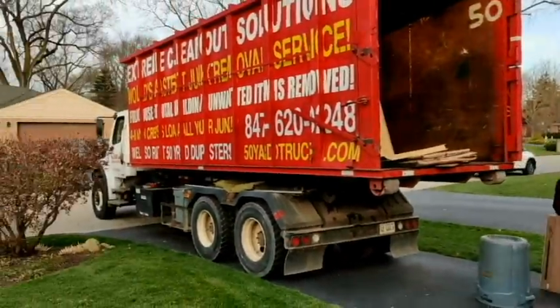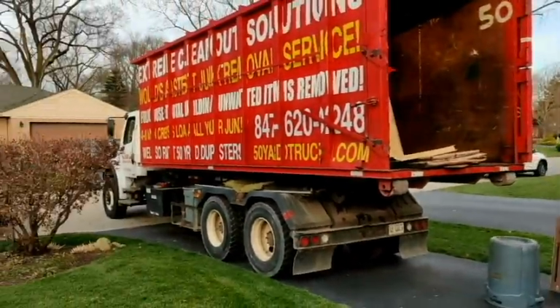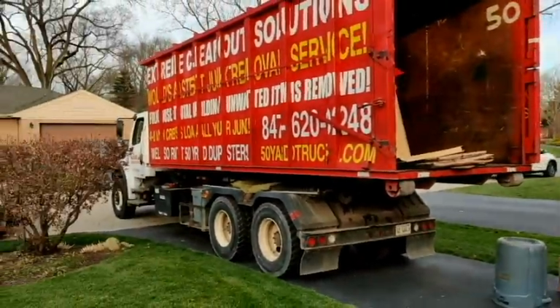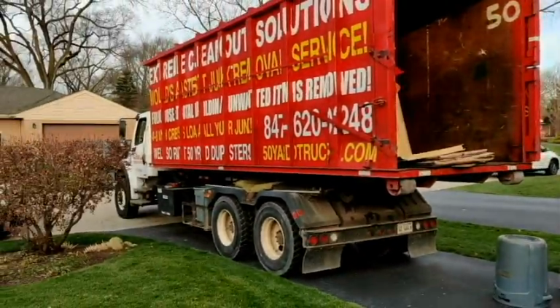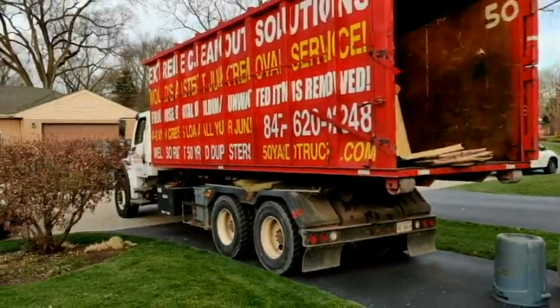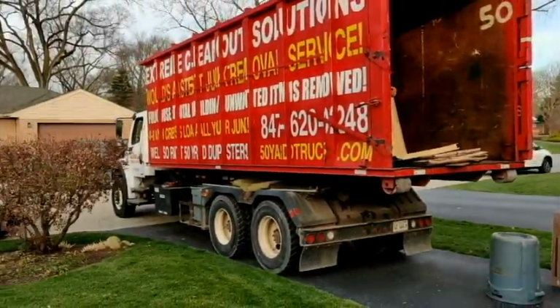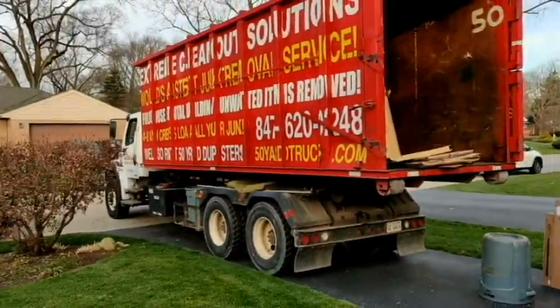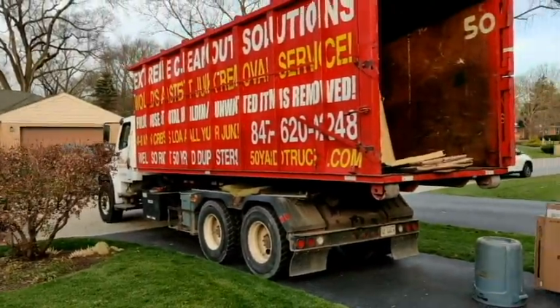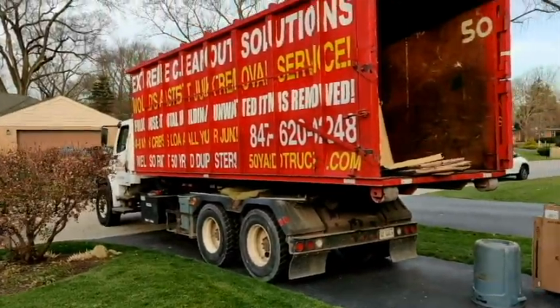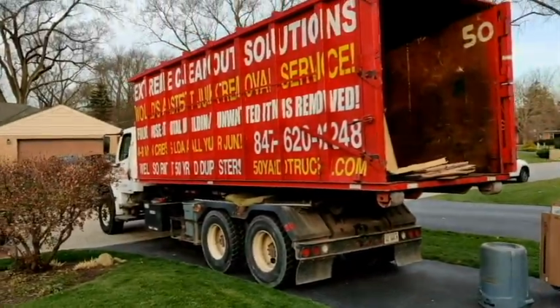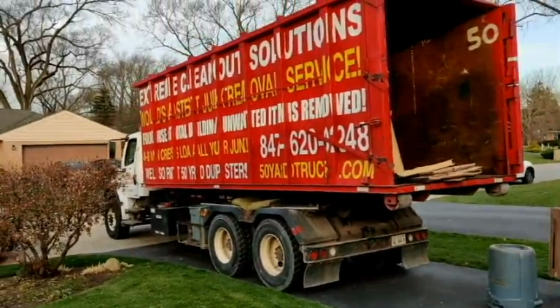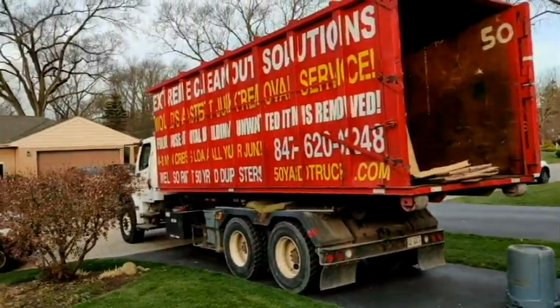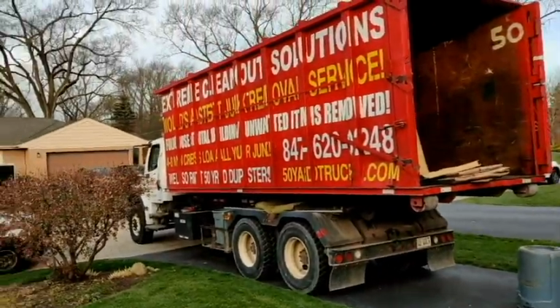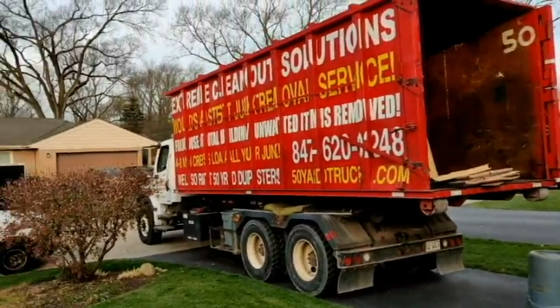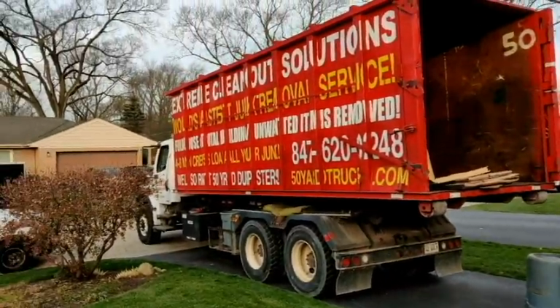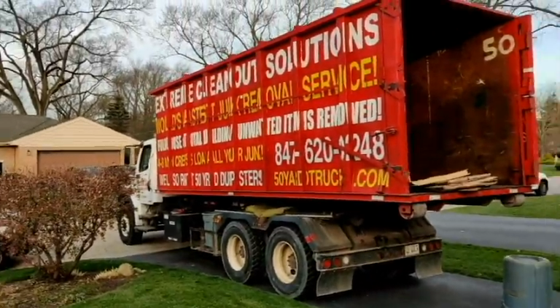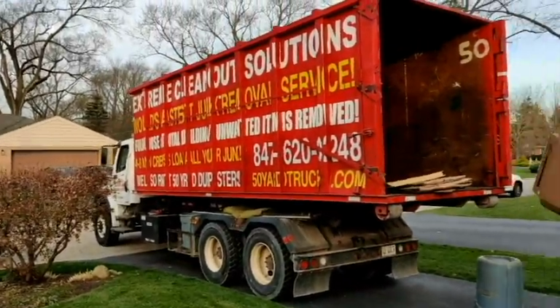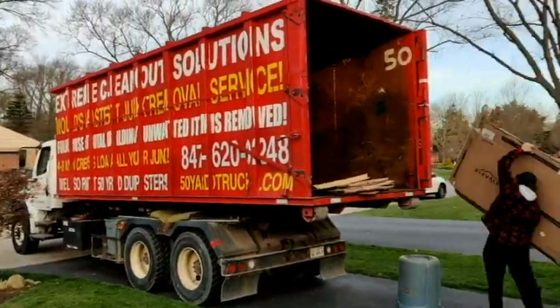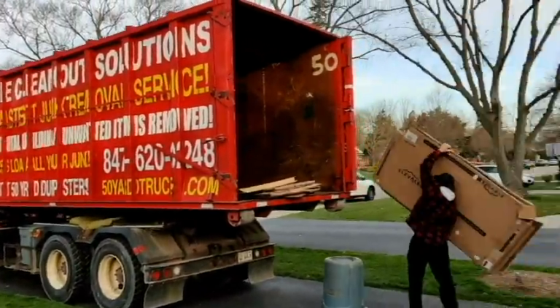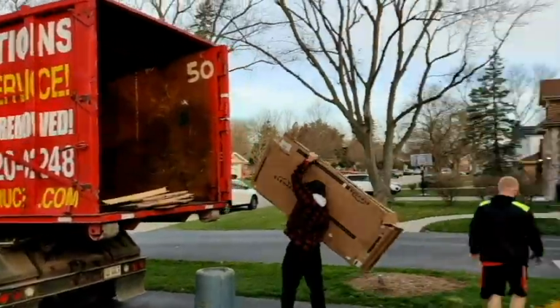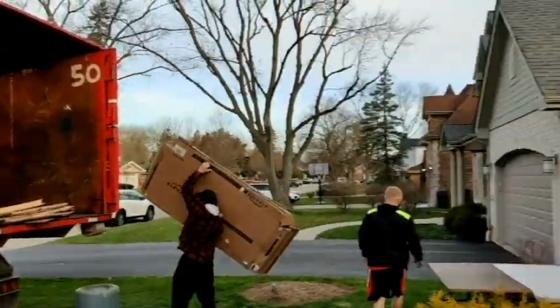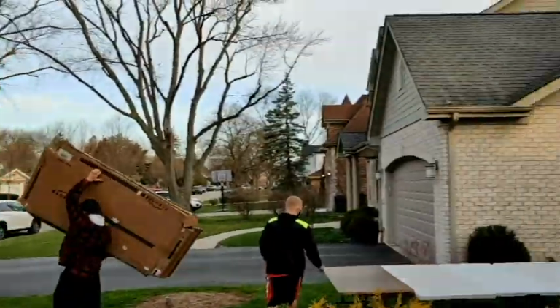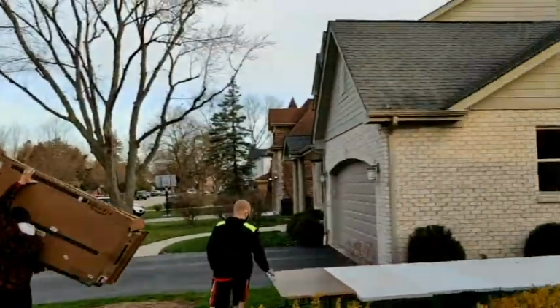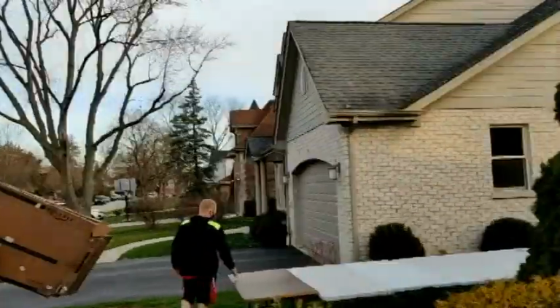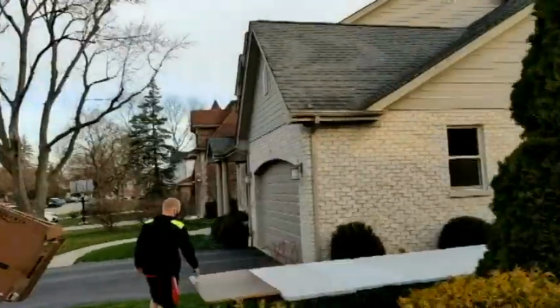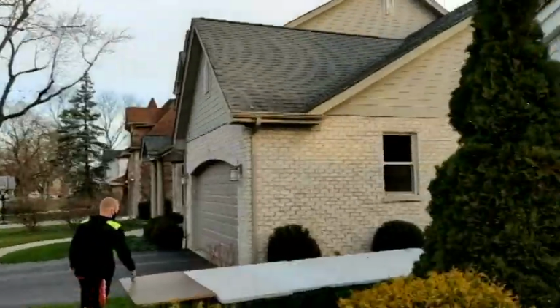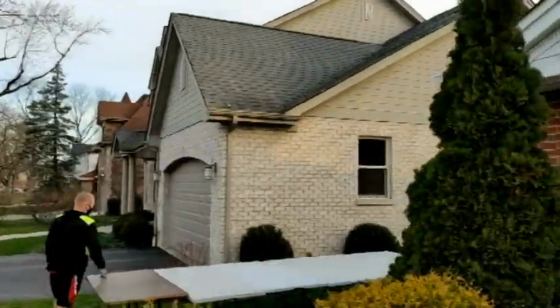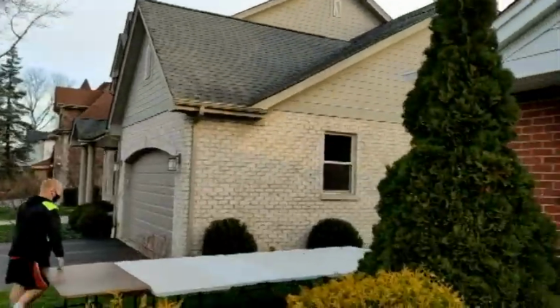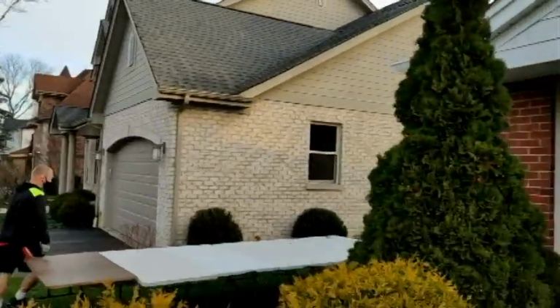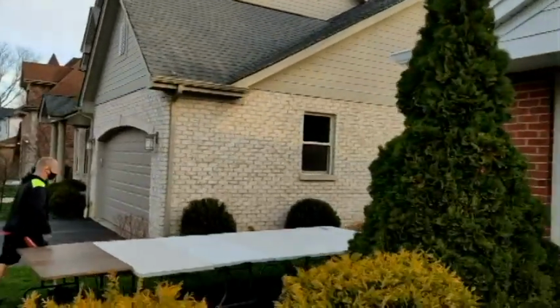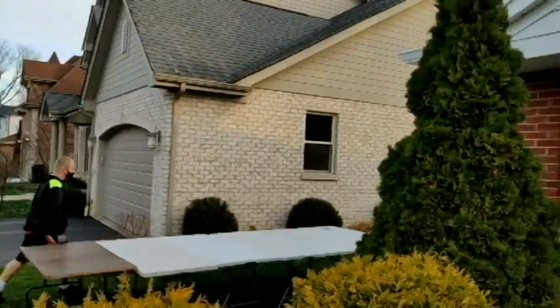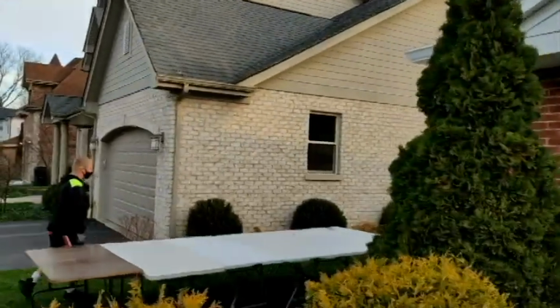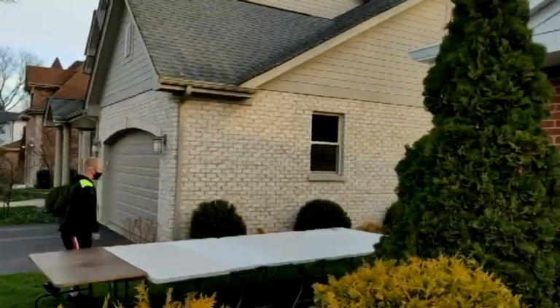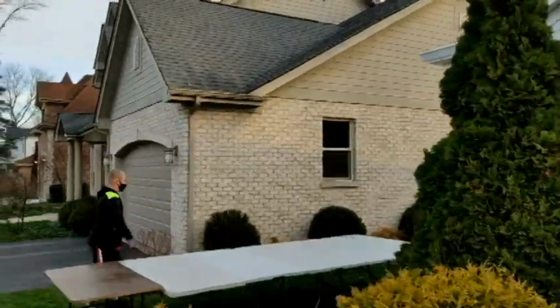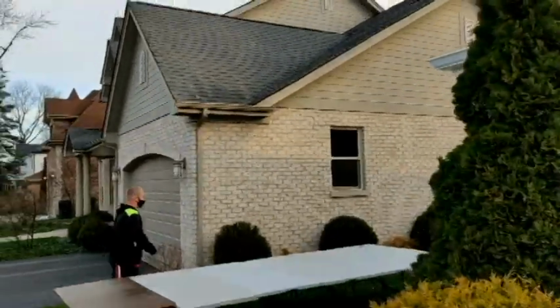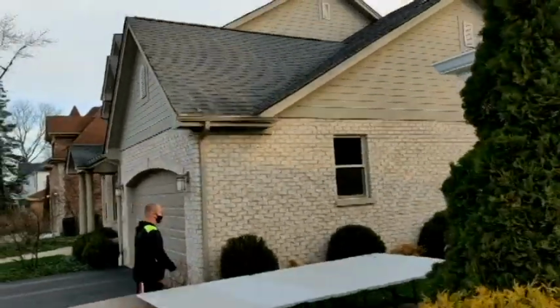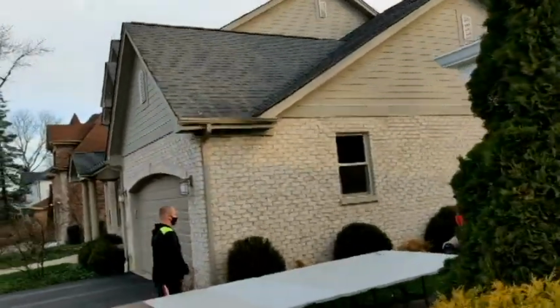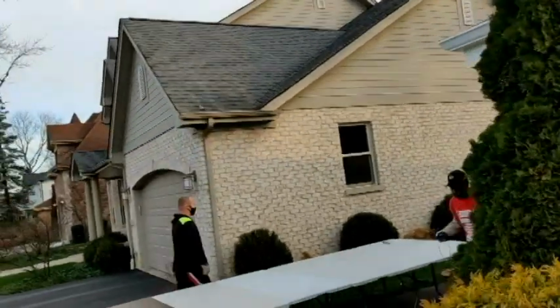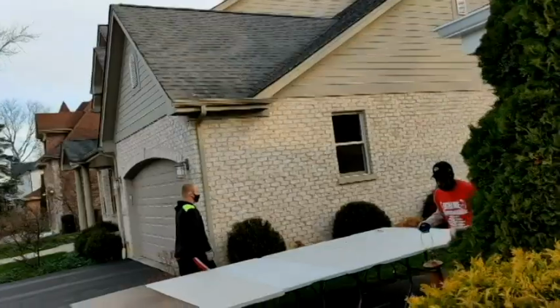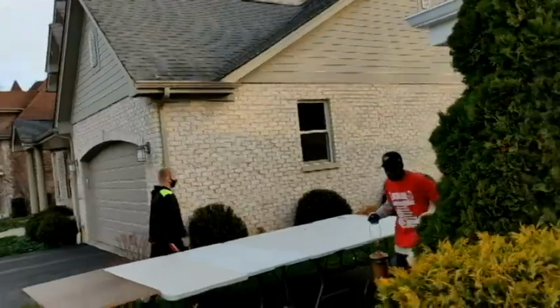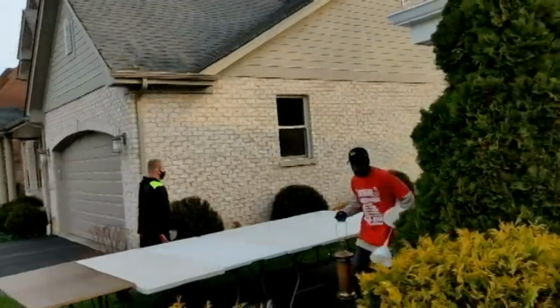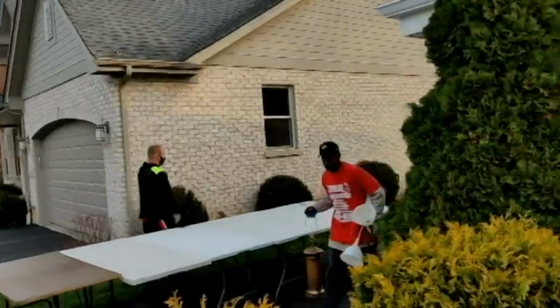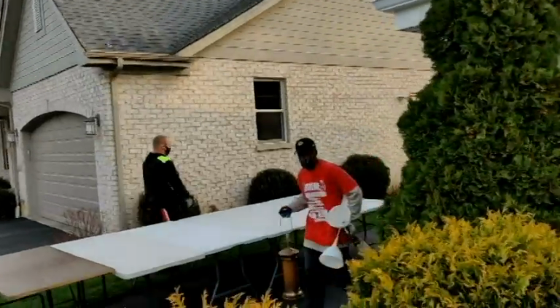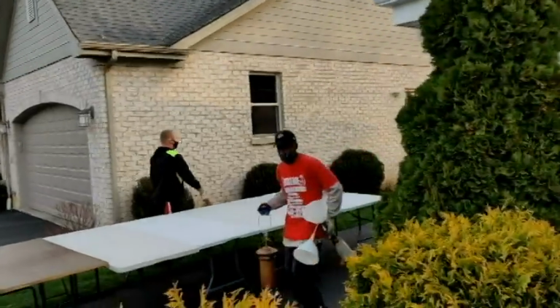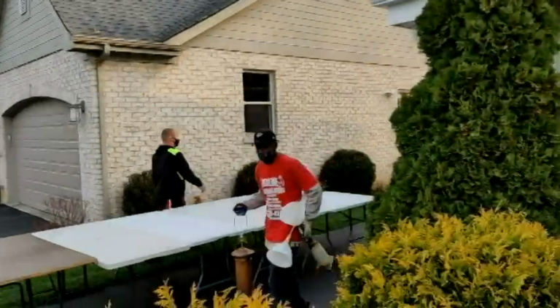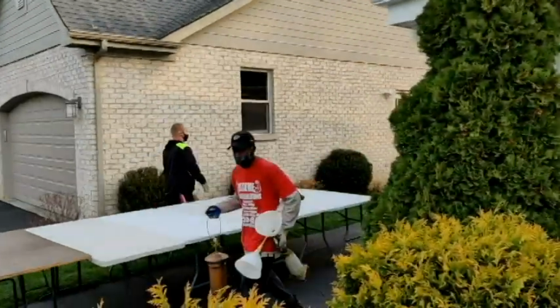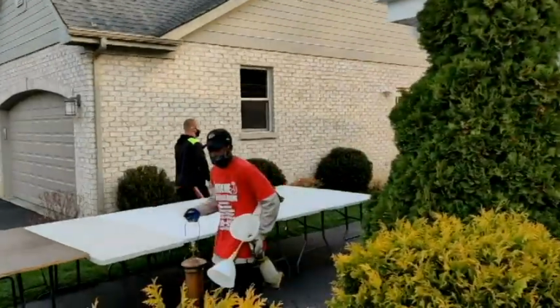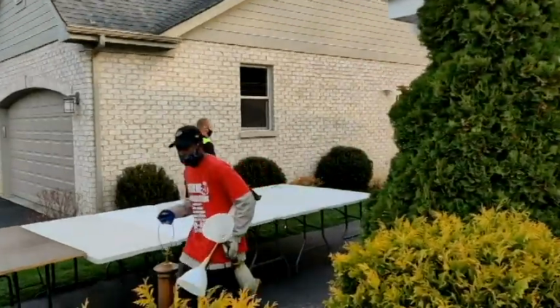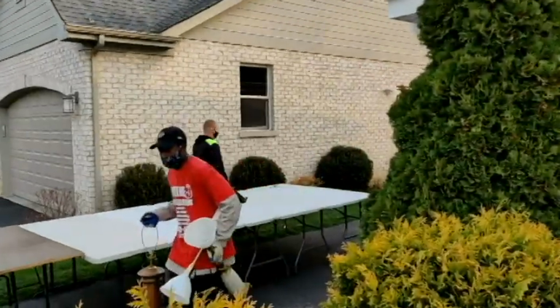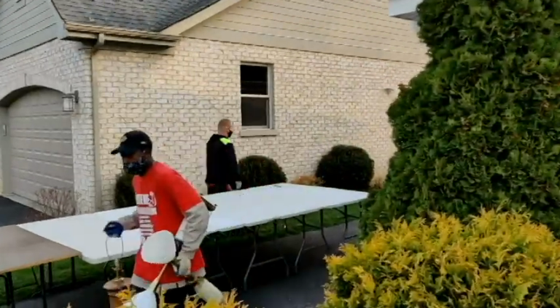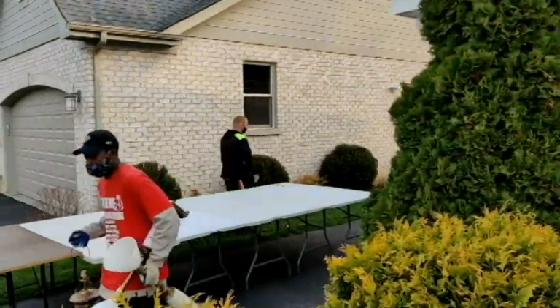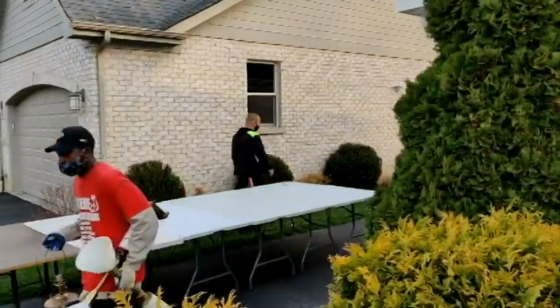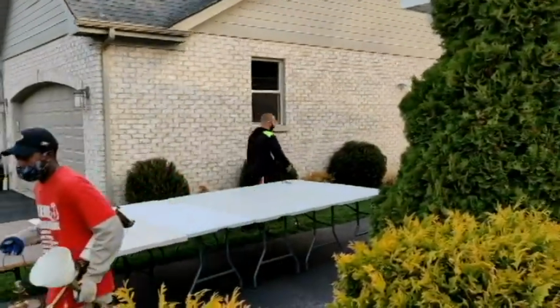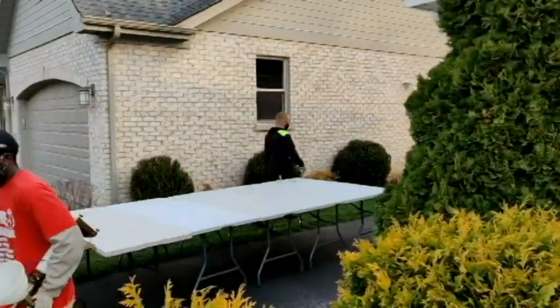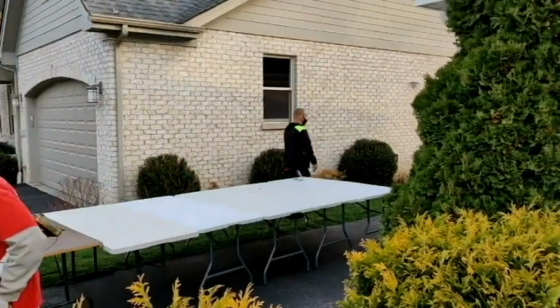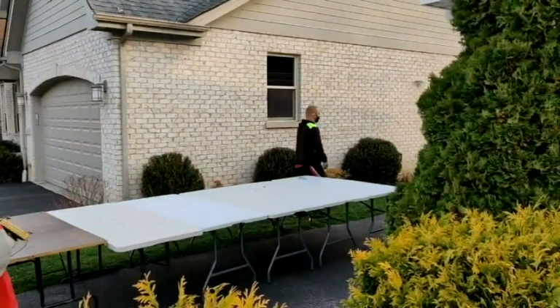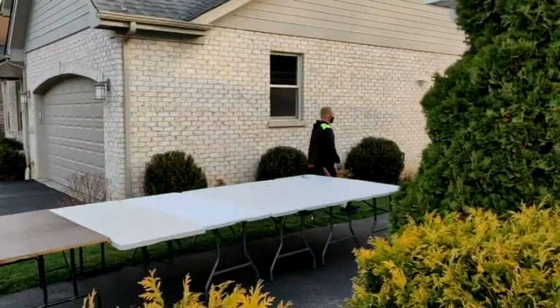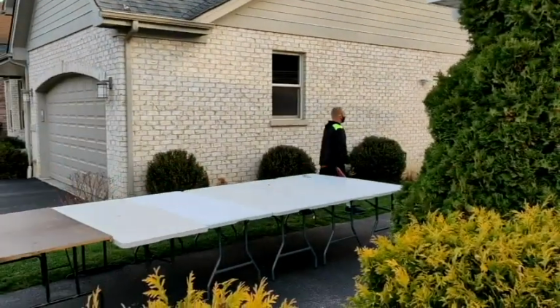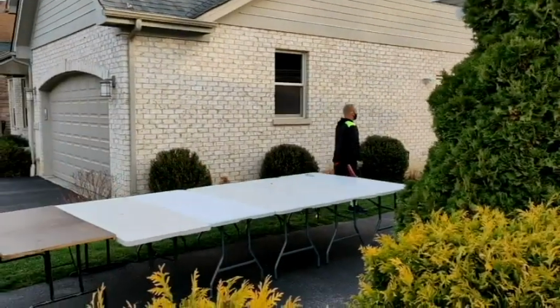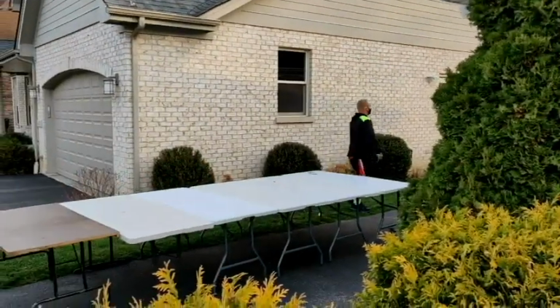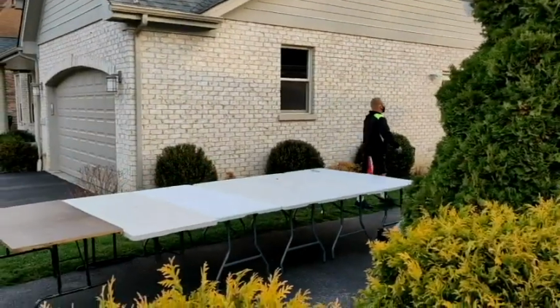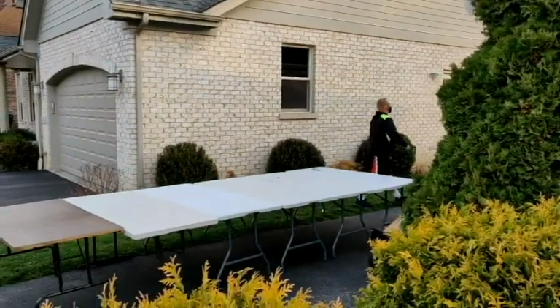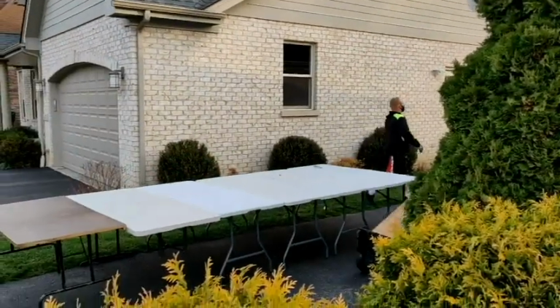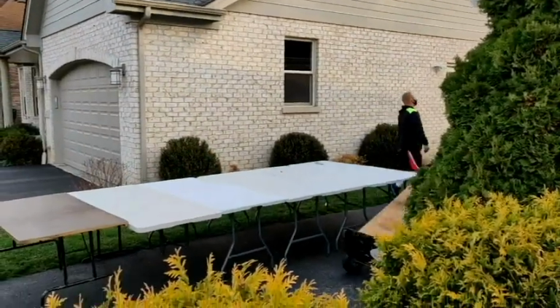Today we're in Glenview, Illinois. We're doing a sort-through clean out. A customer has planned this clean out for over a year.